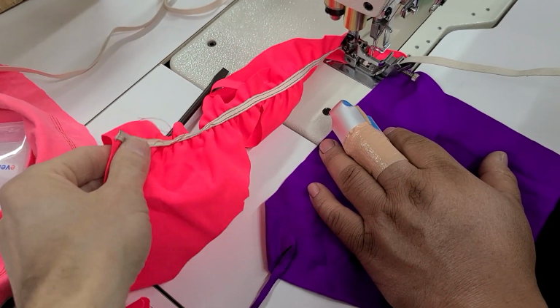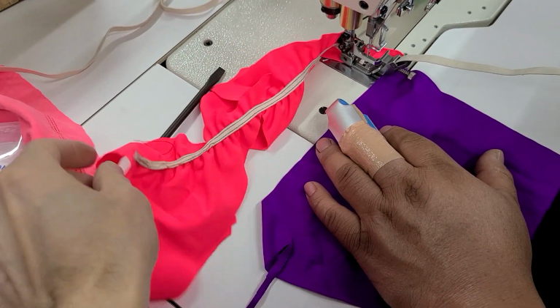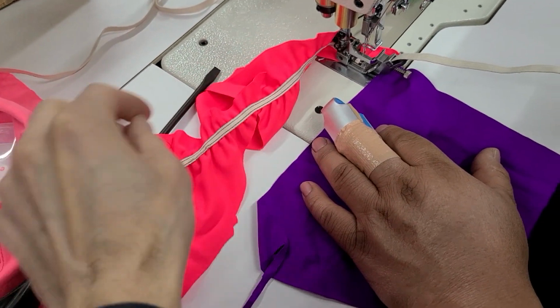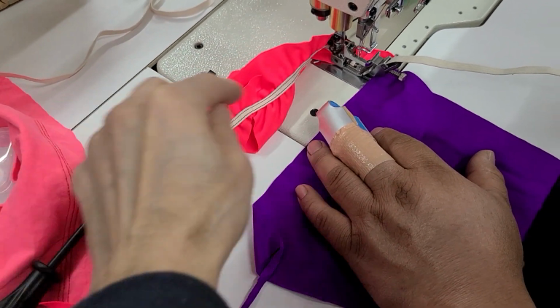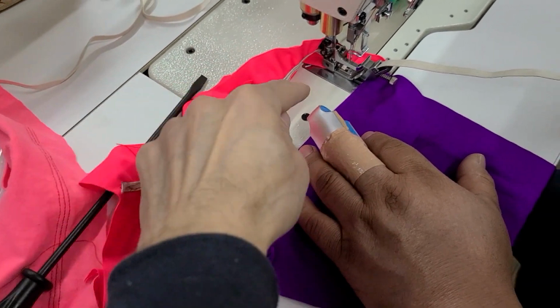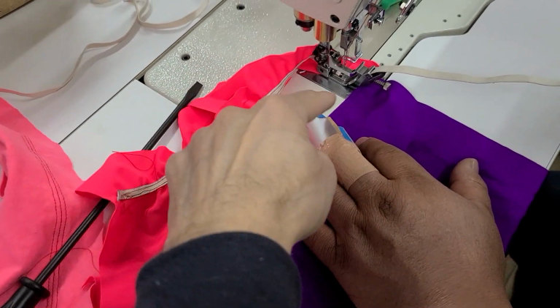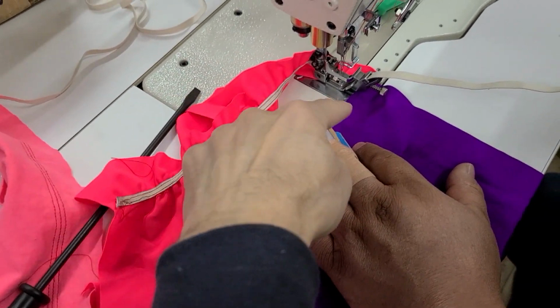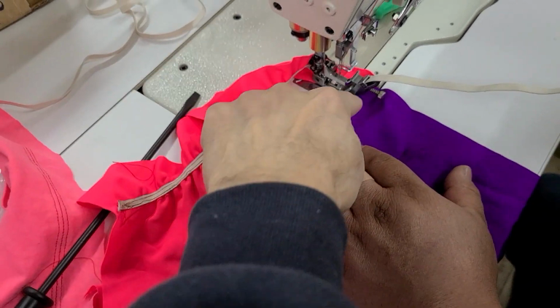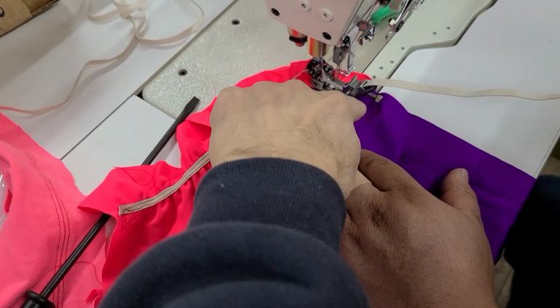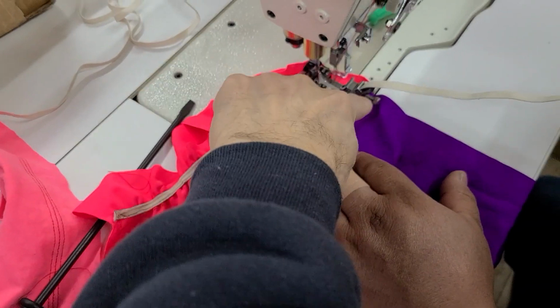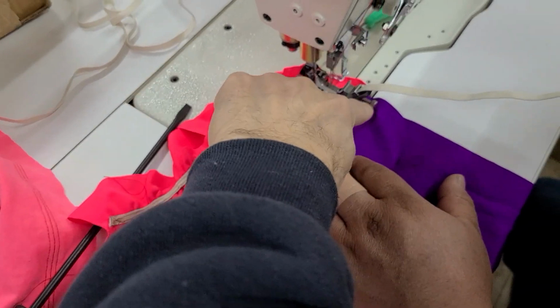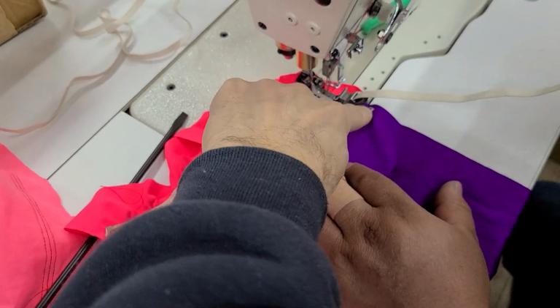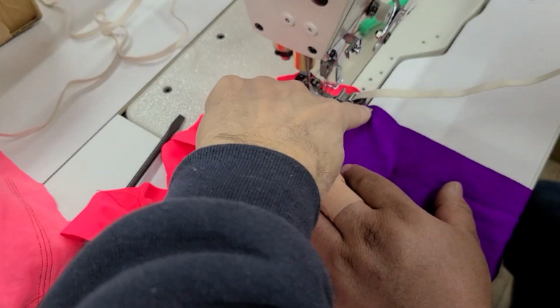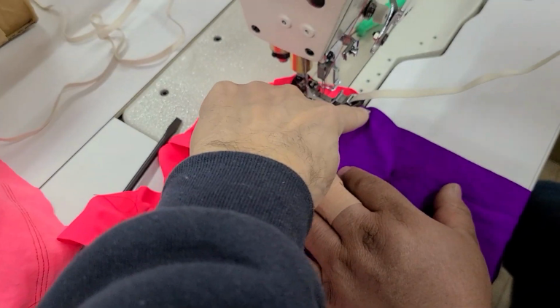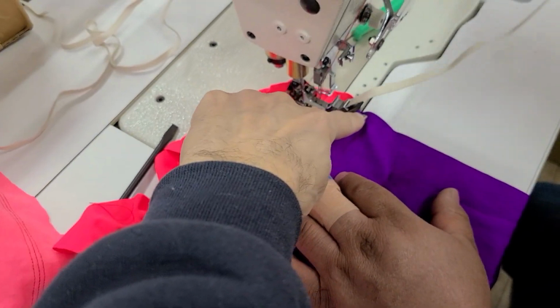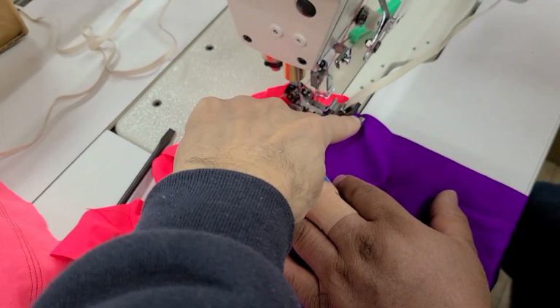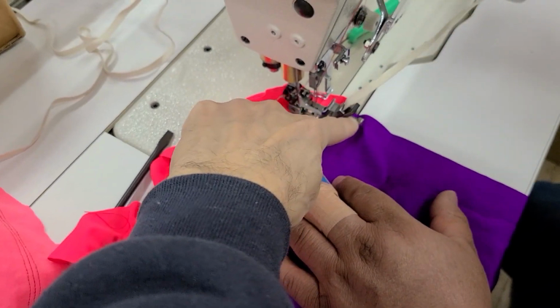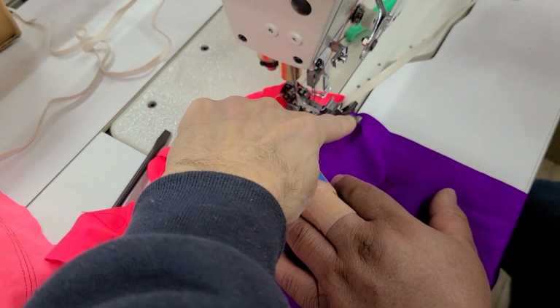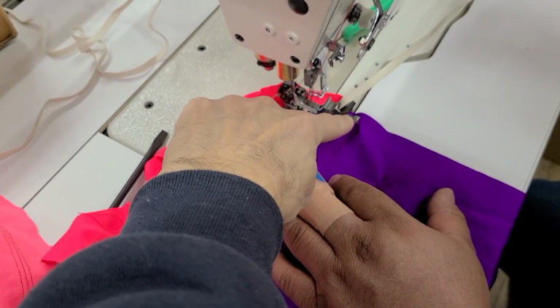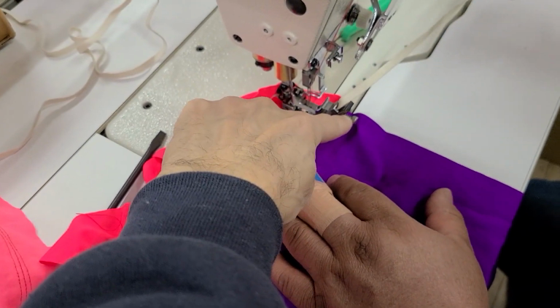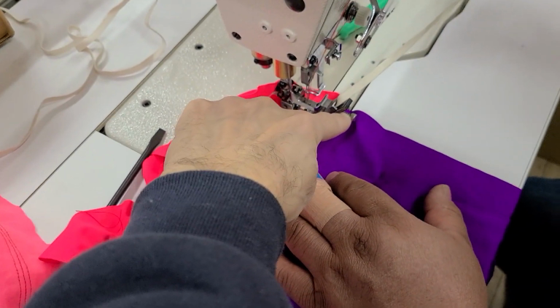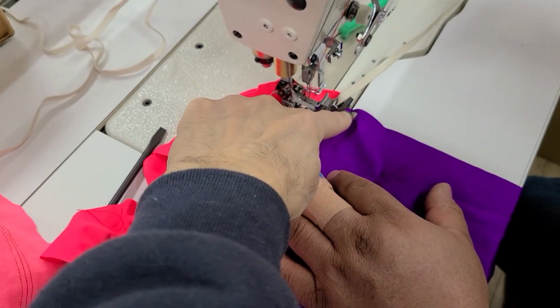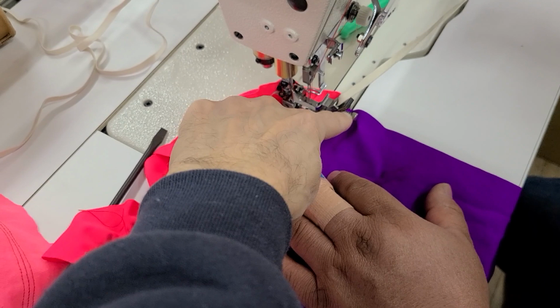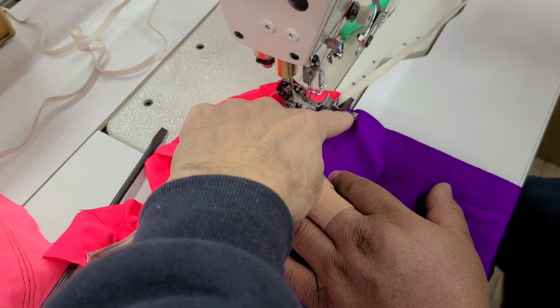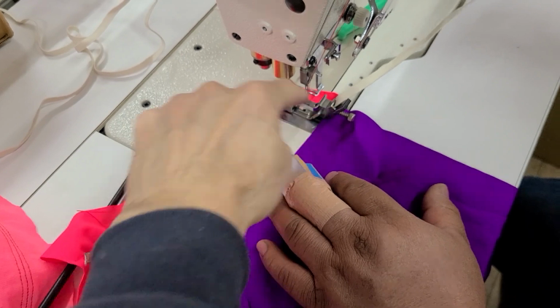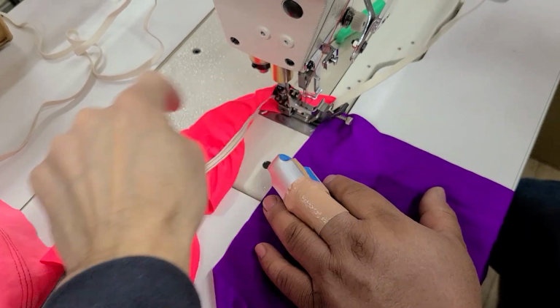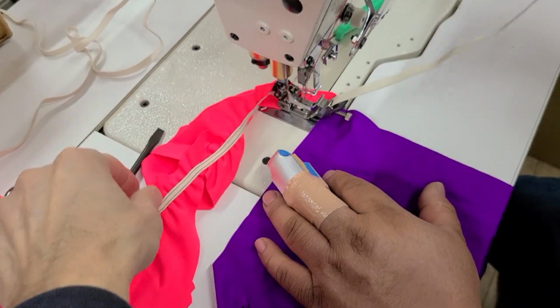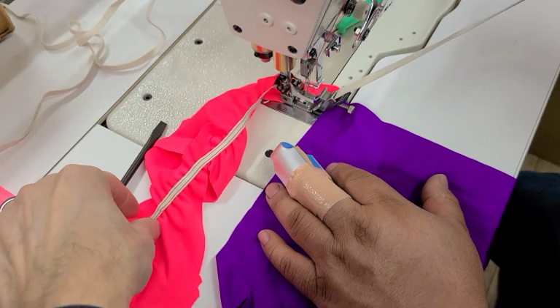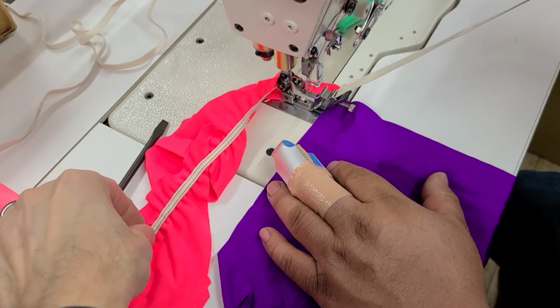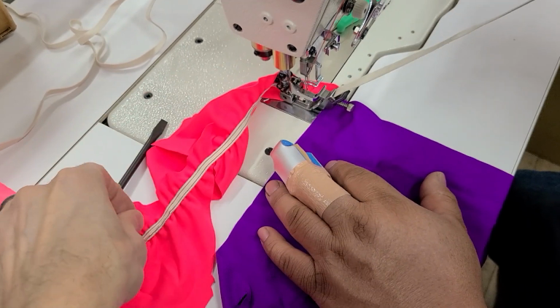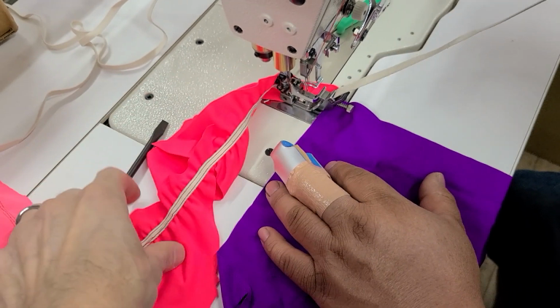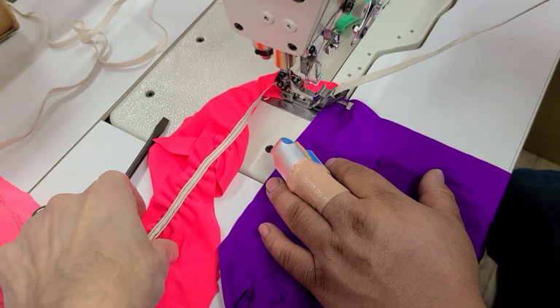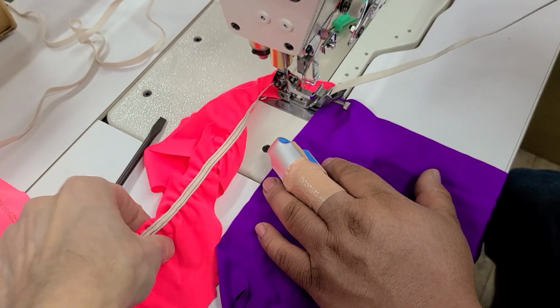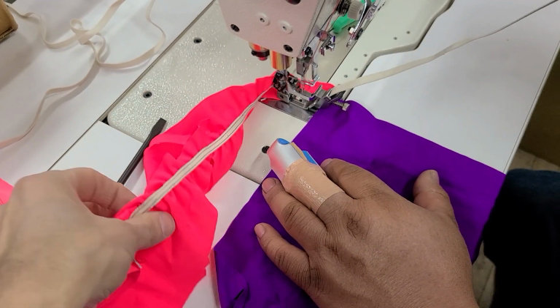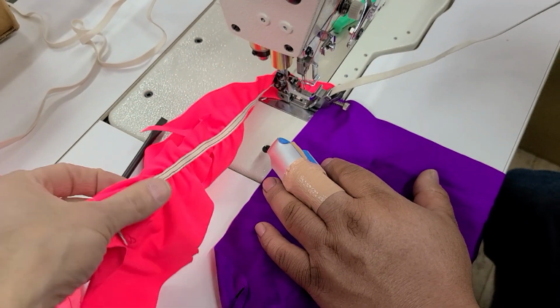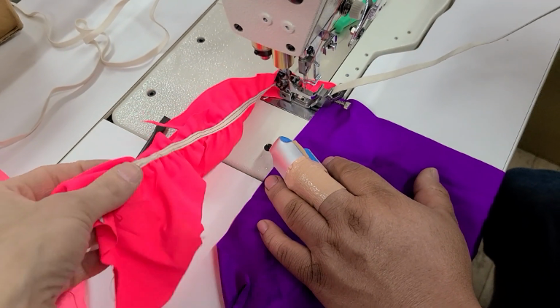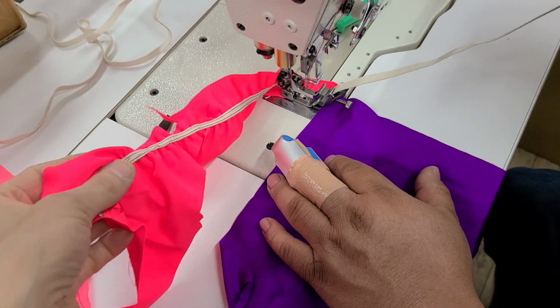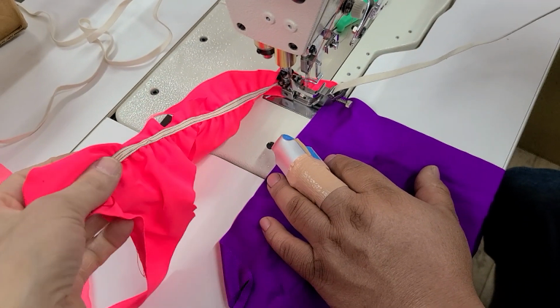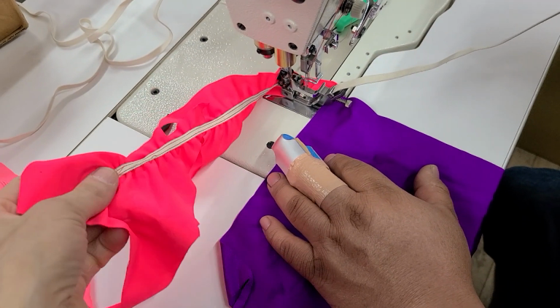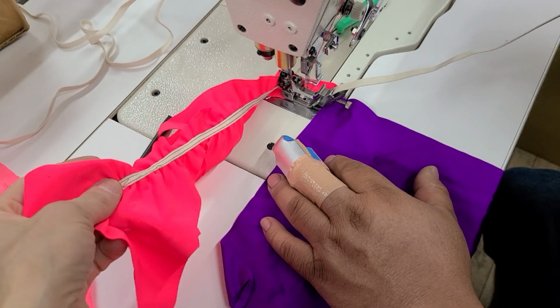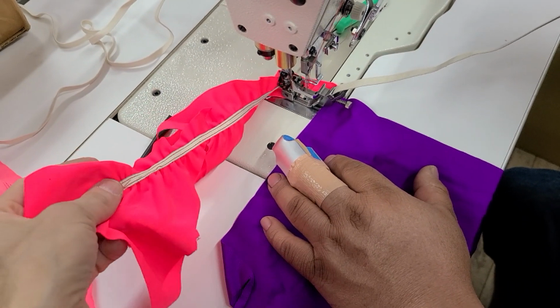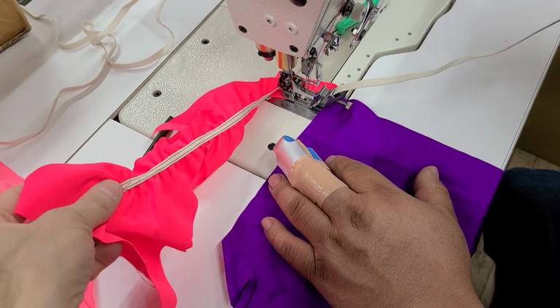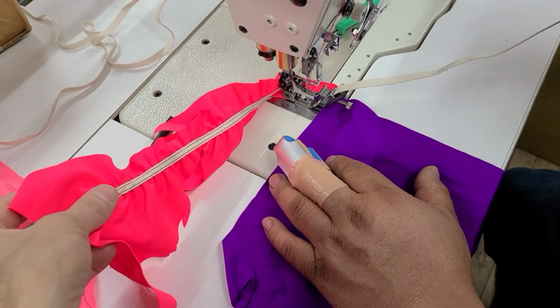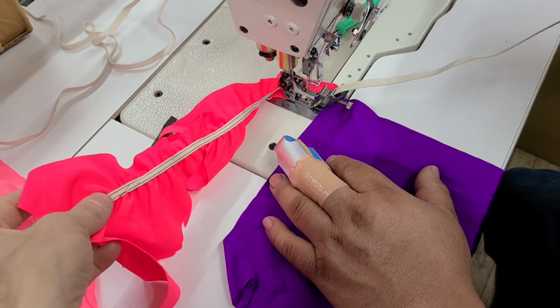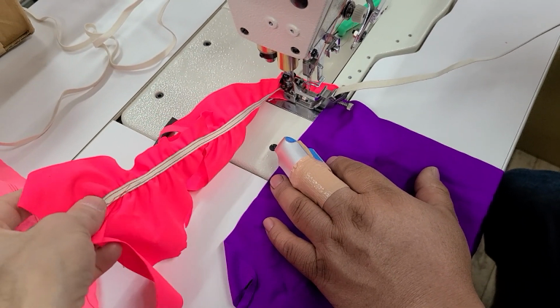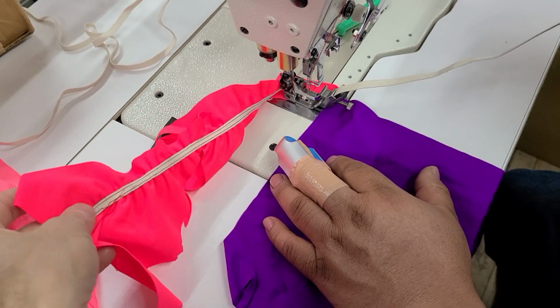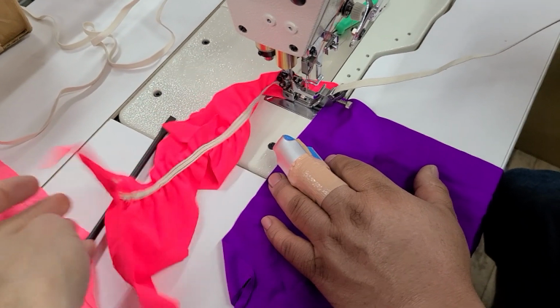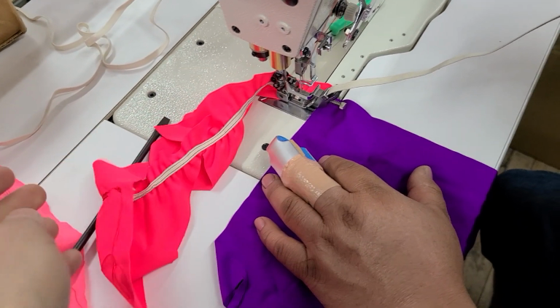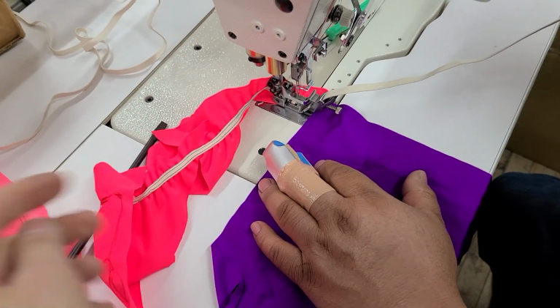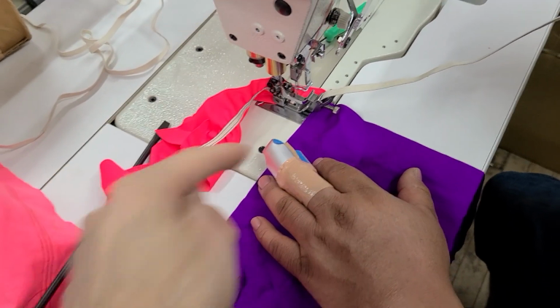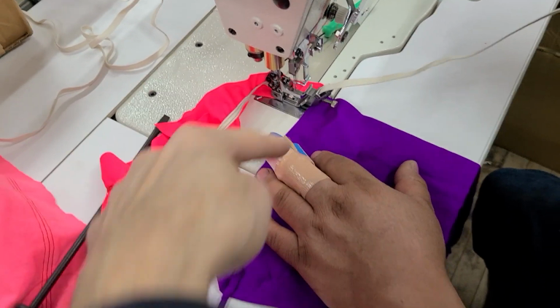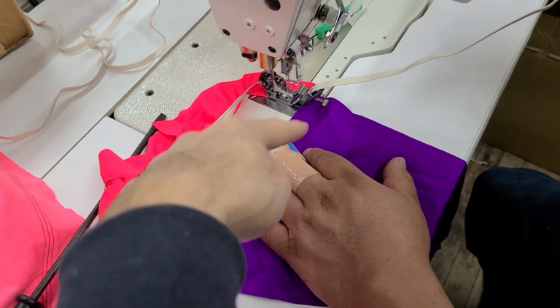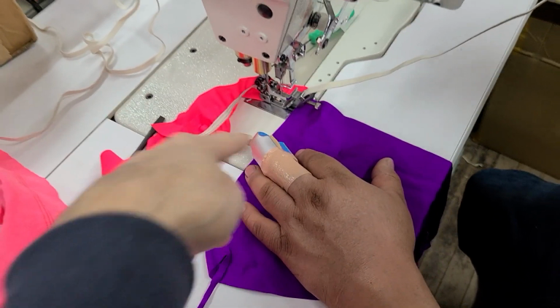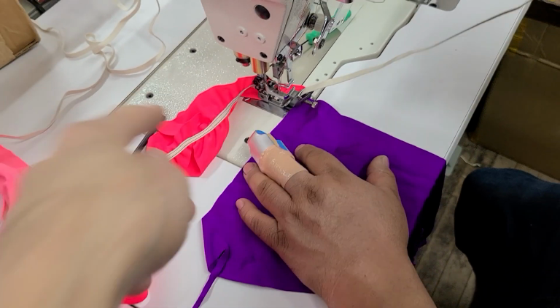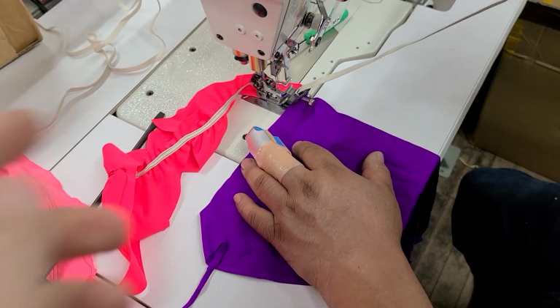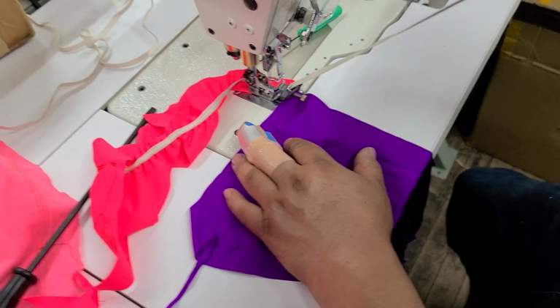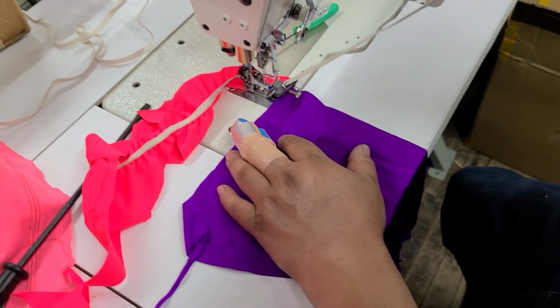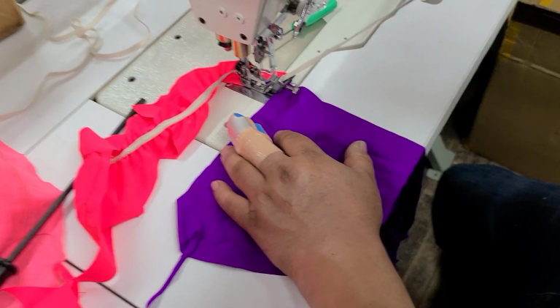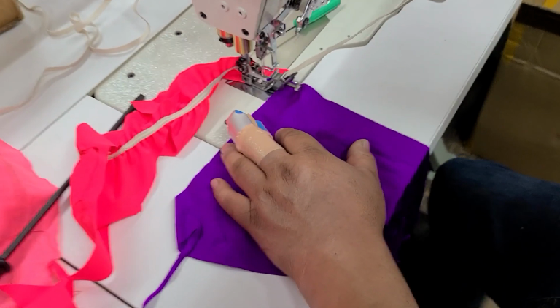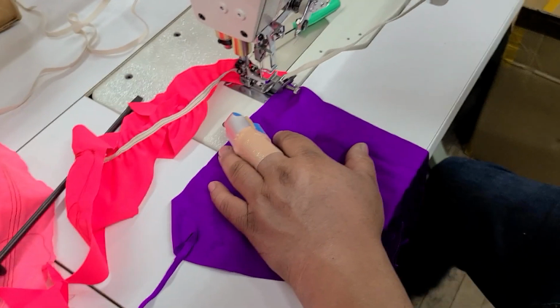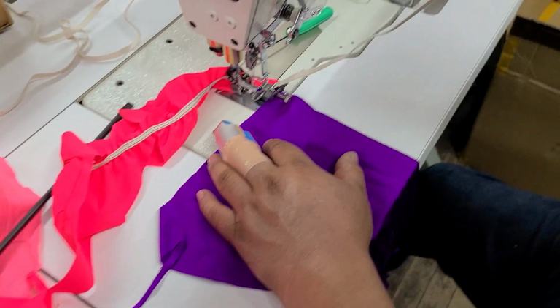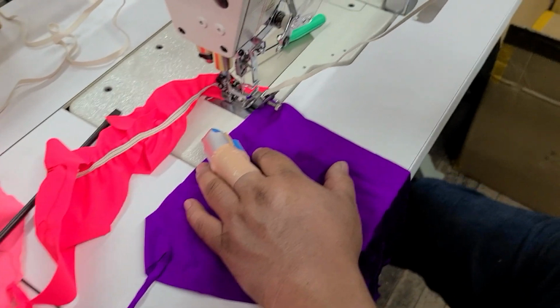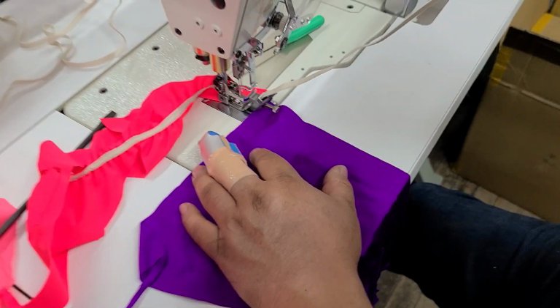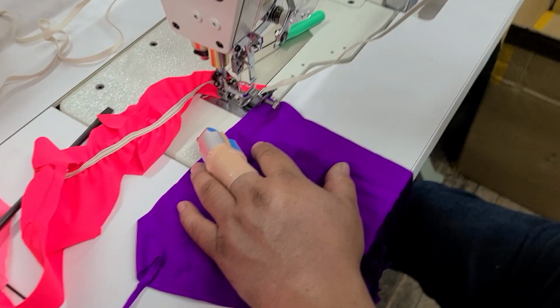This piece right here is going to adjust how much it's going to gather, how much tension is on that elastic. So we're going to sew on that. Go ahead, Alberto.